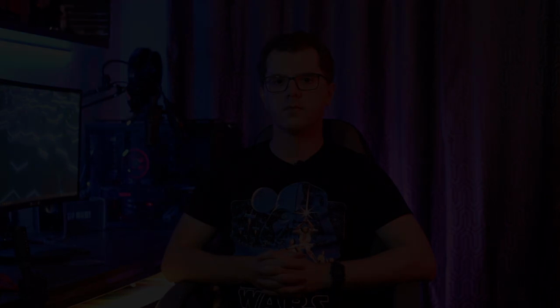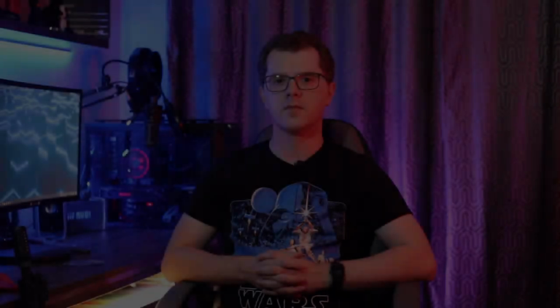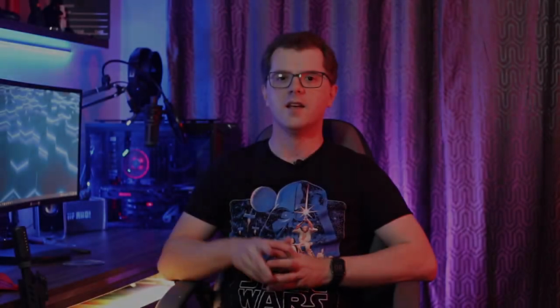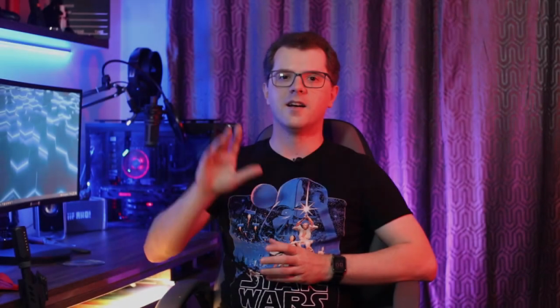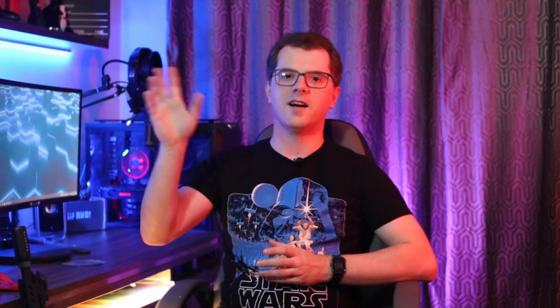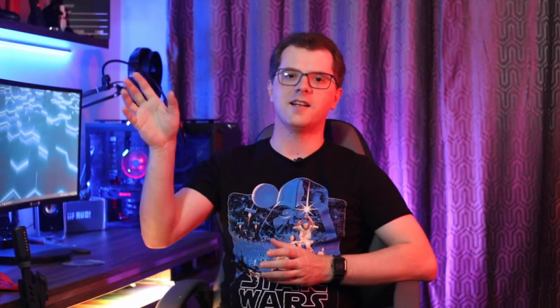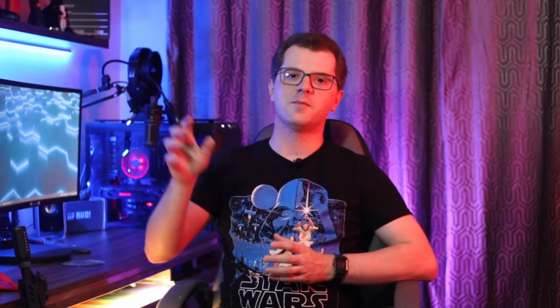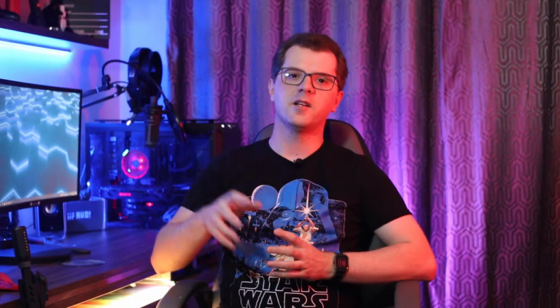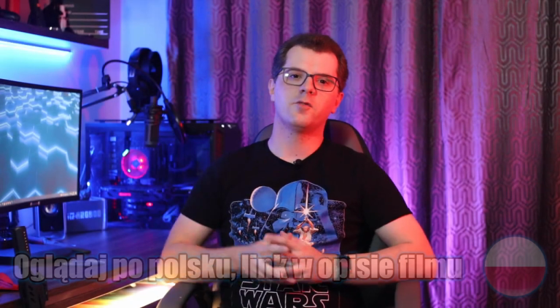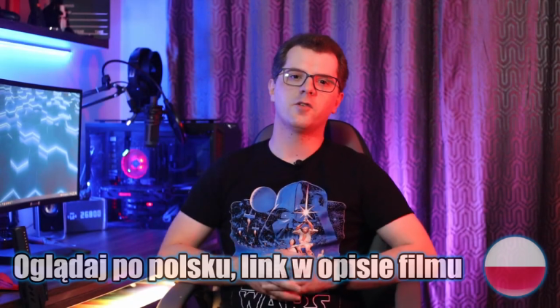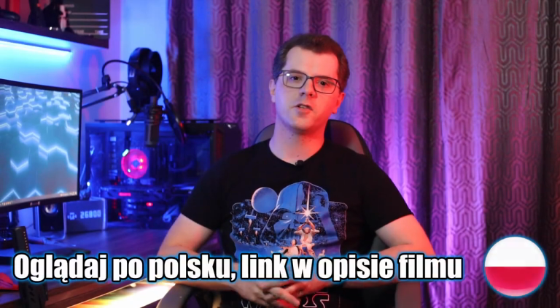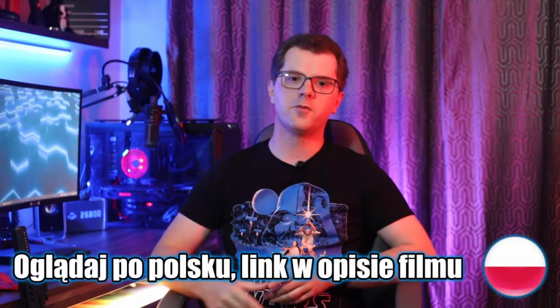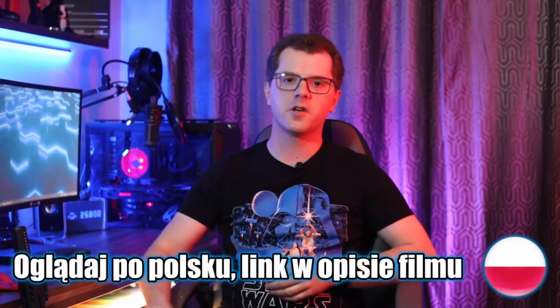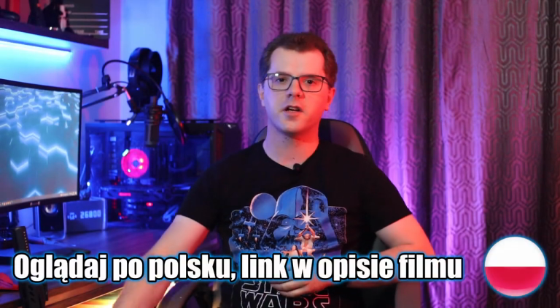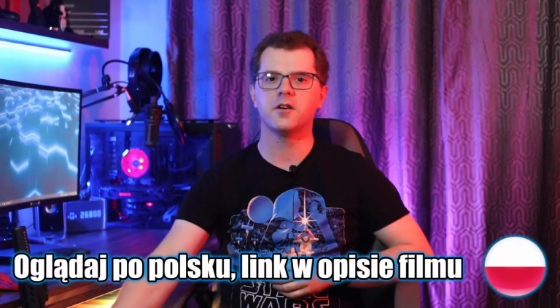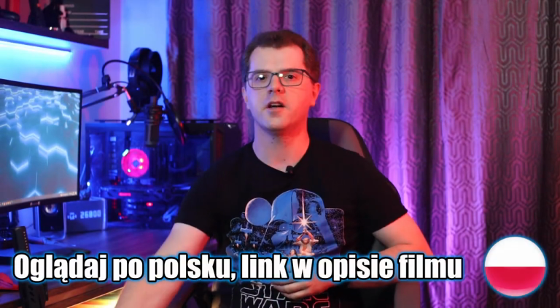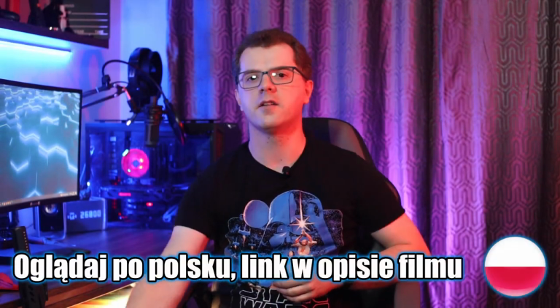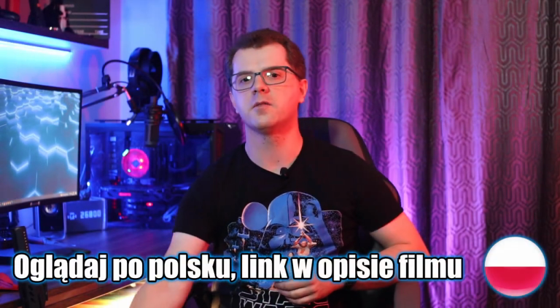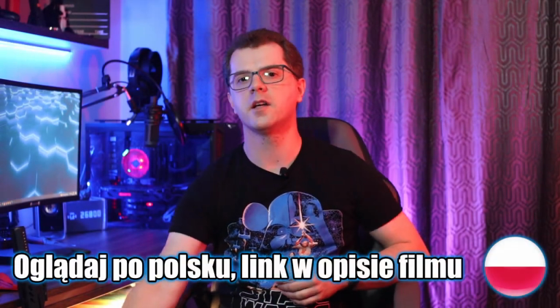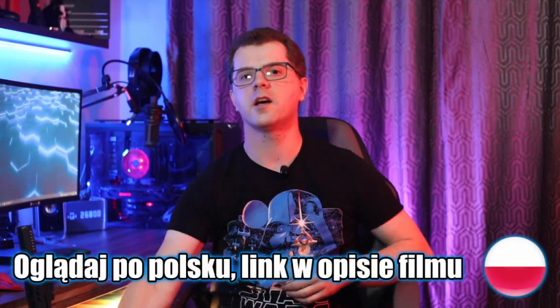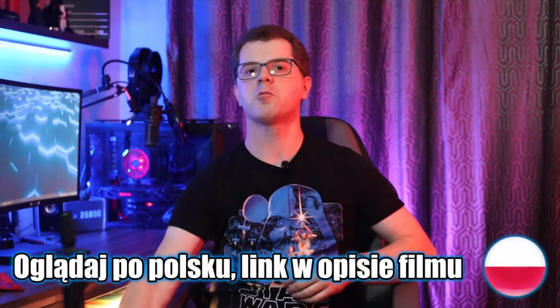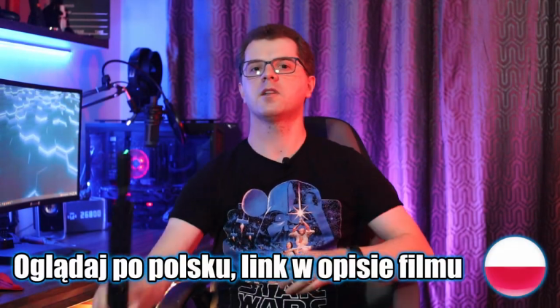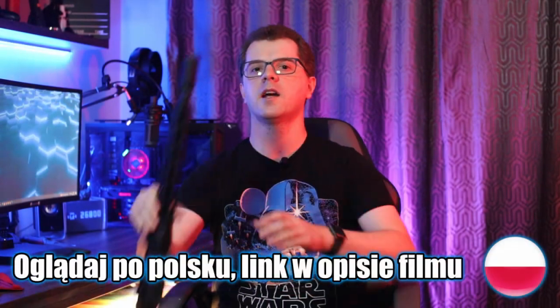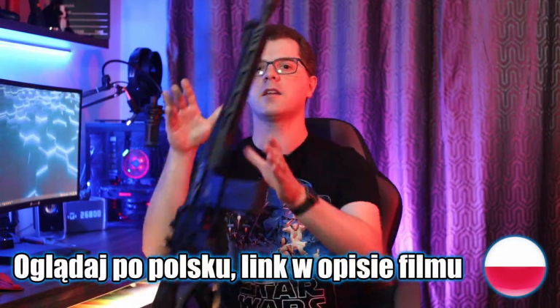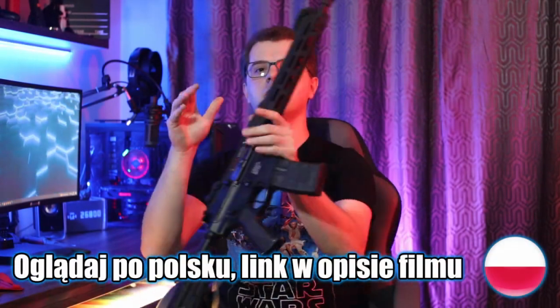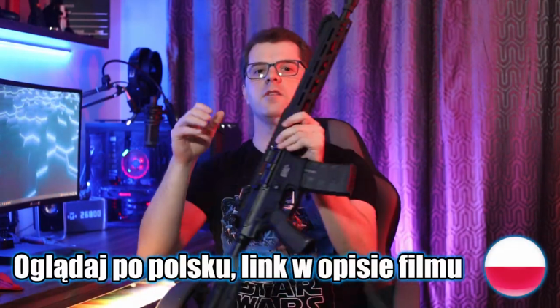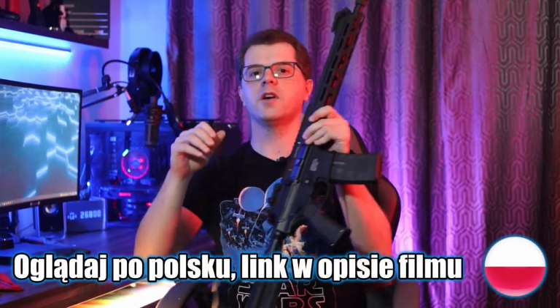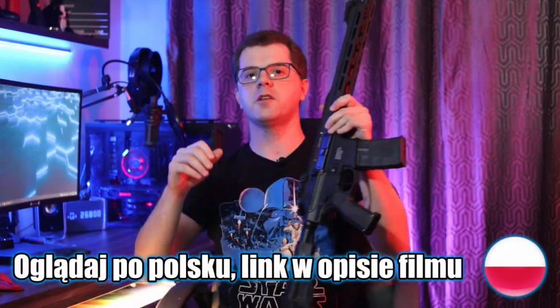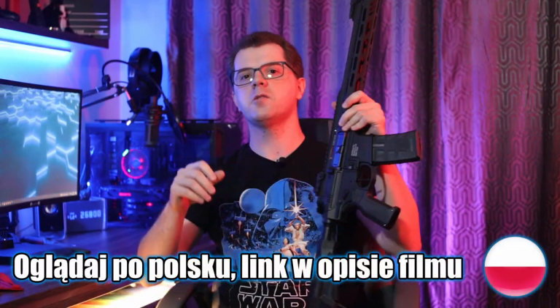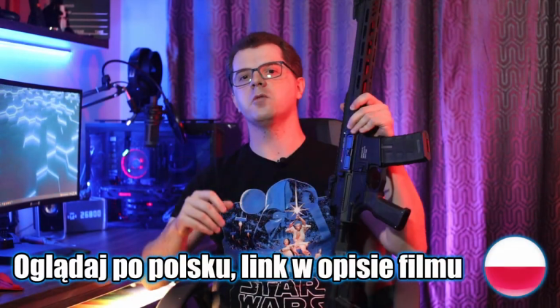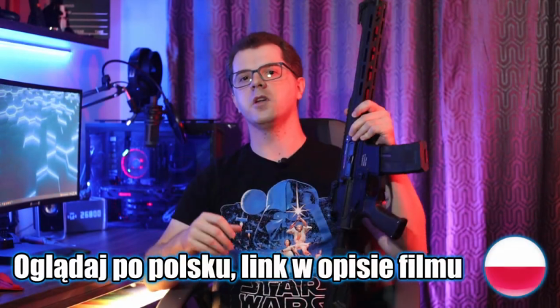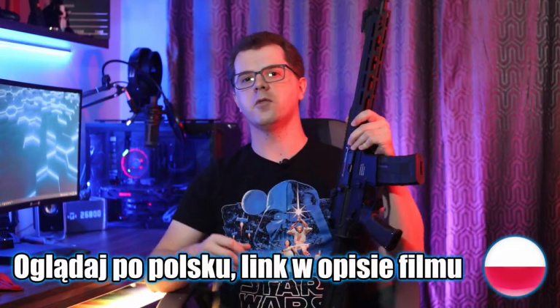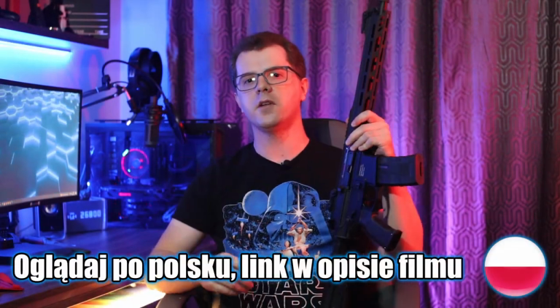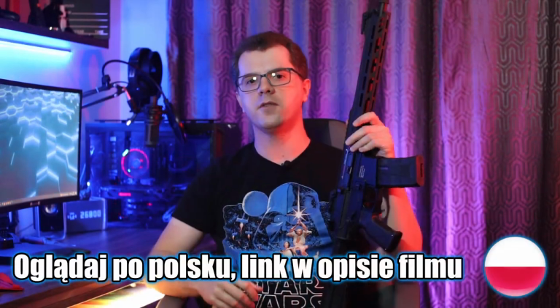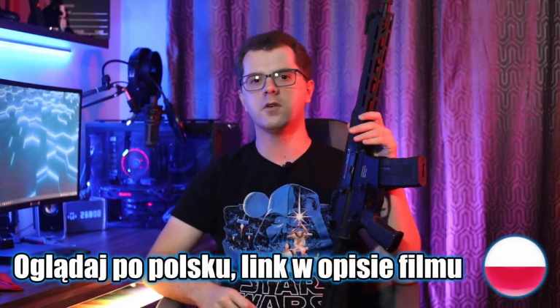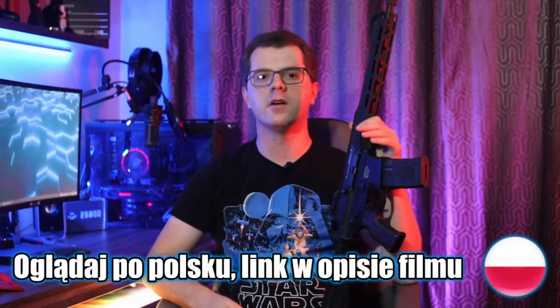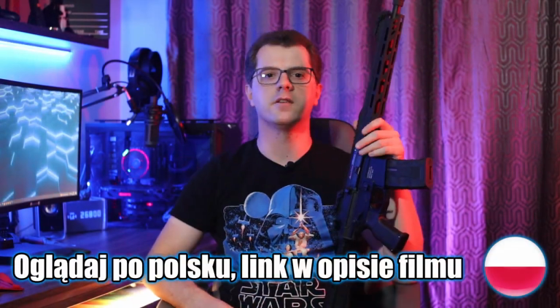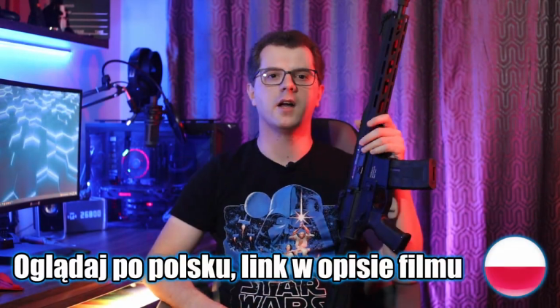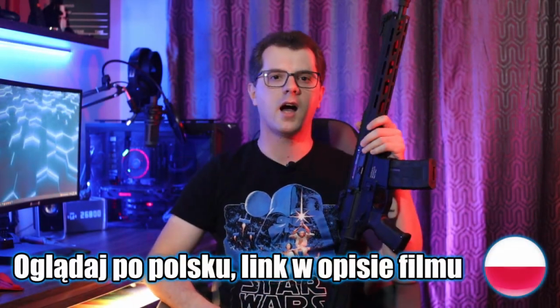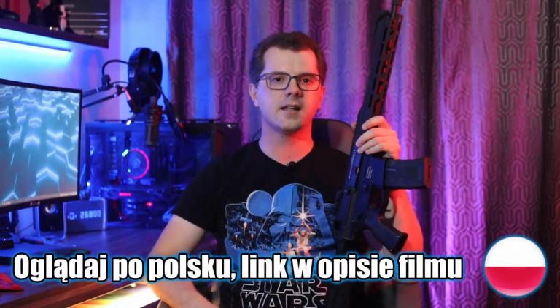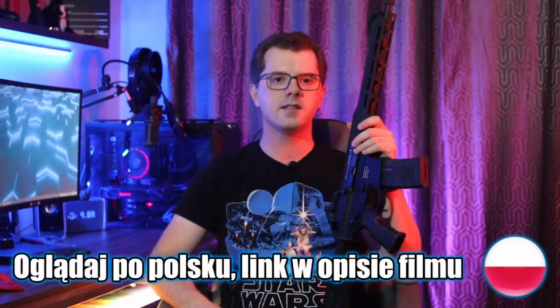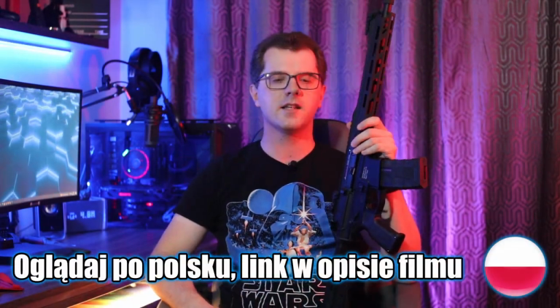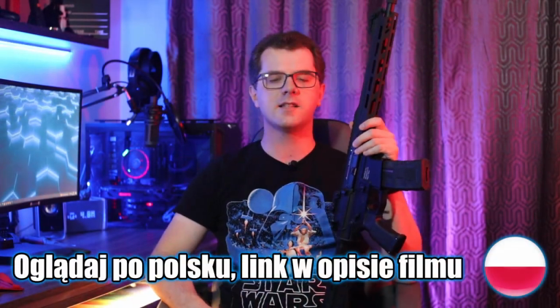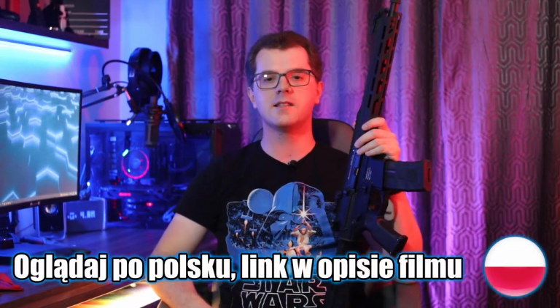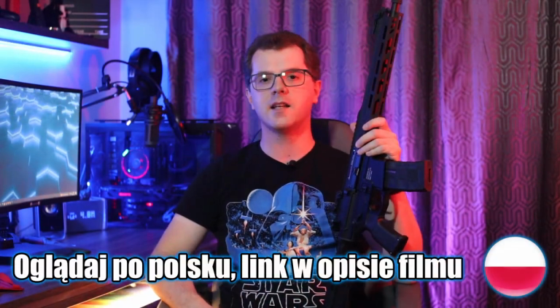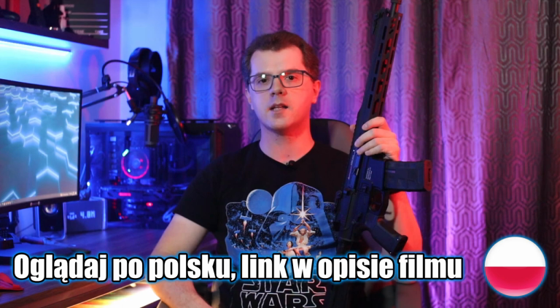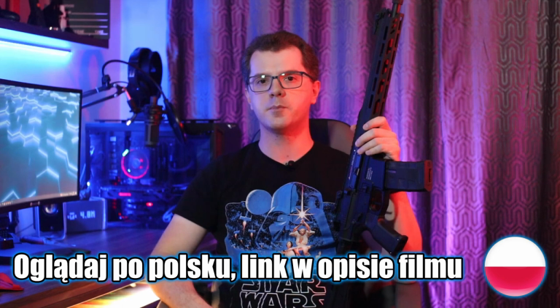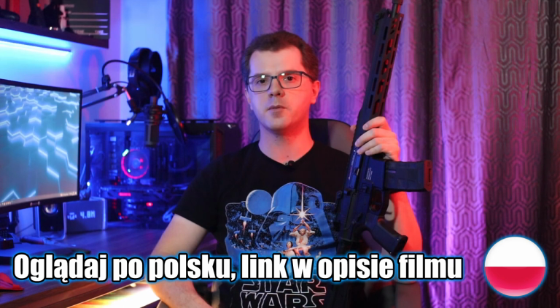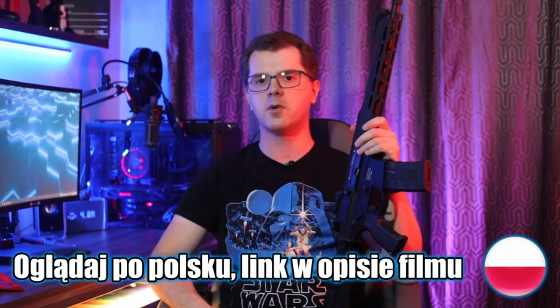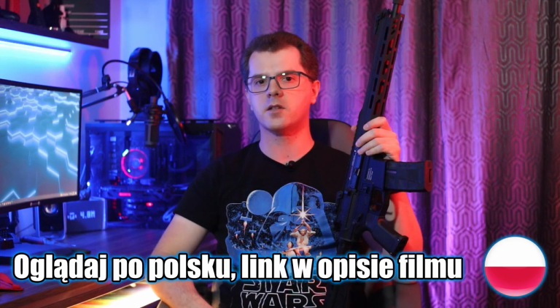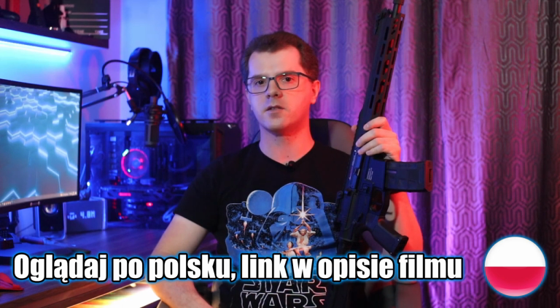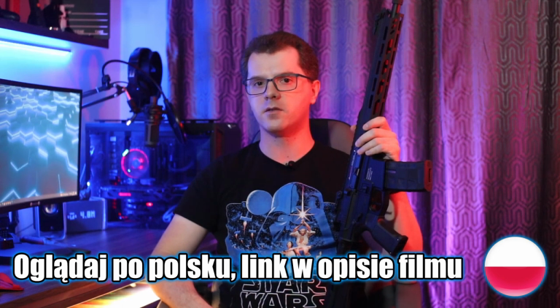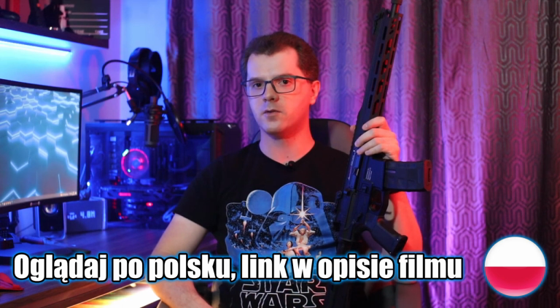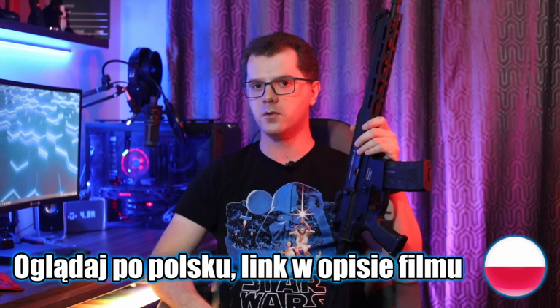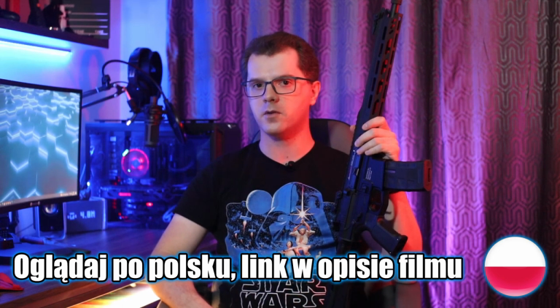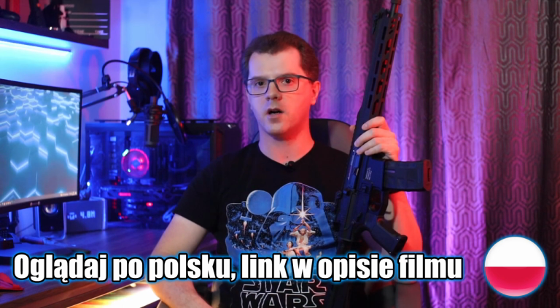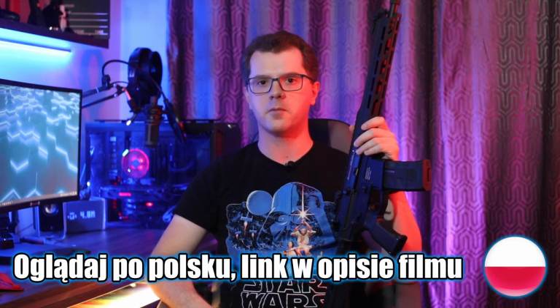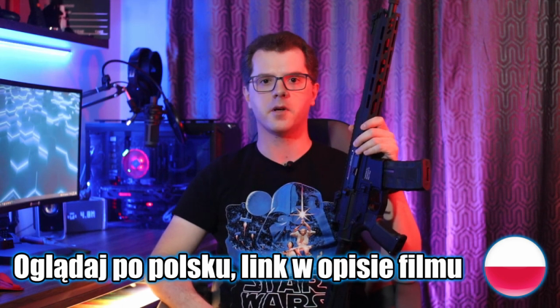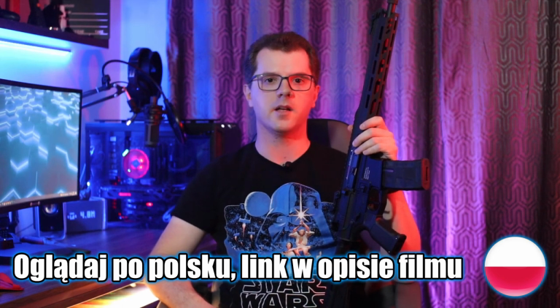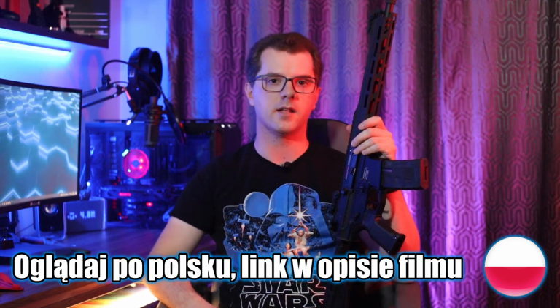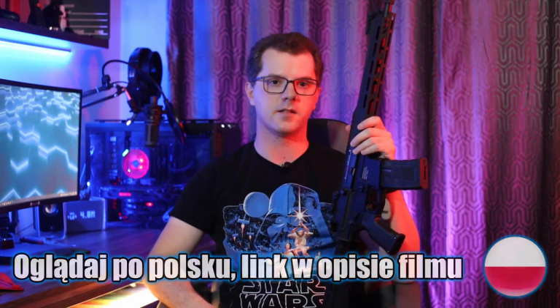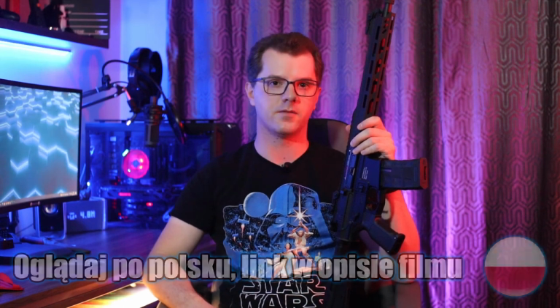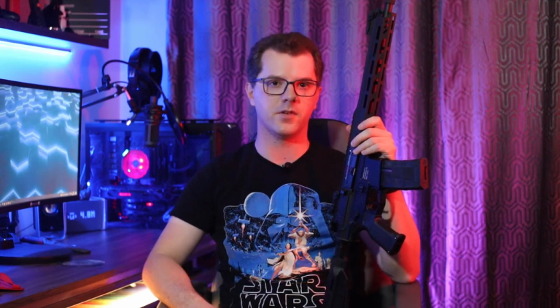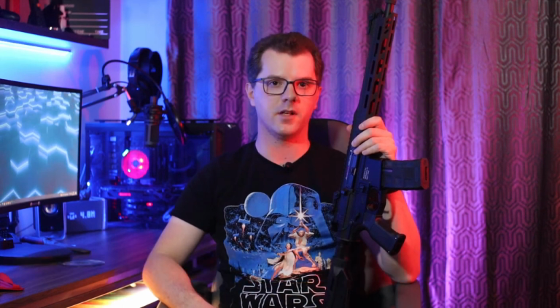Hi, it's Money44 here and today I would like to invite you to the review of the ICS CXP Mars 2 Carbine S3.